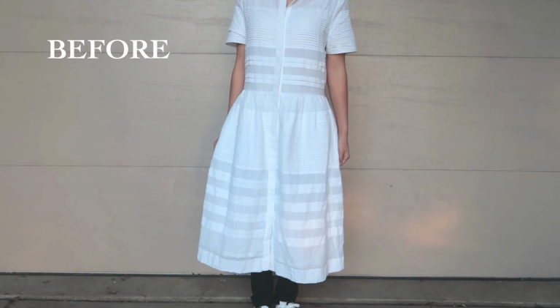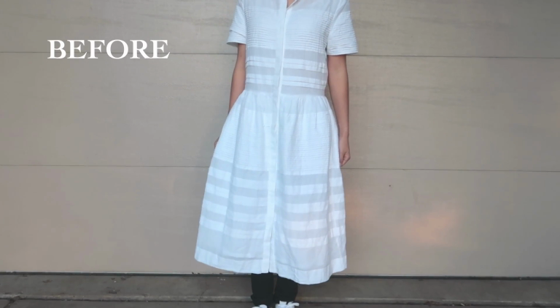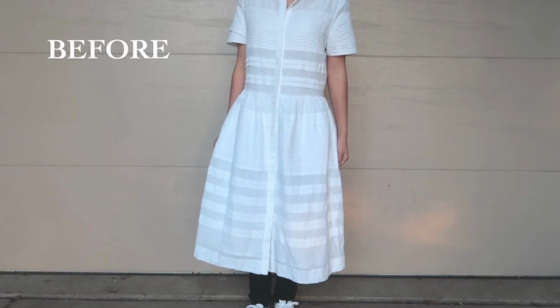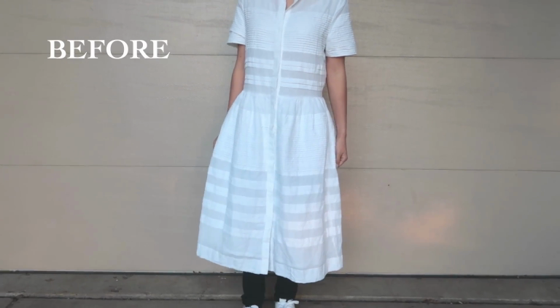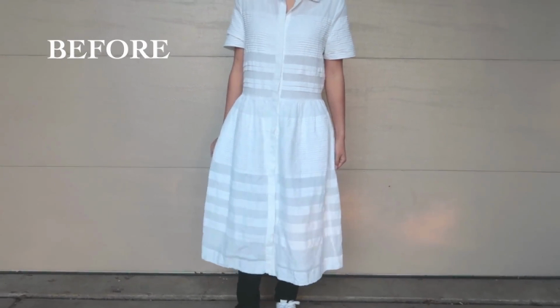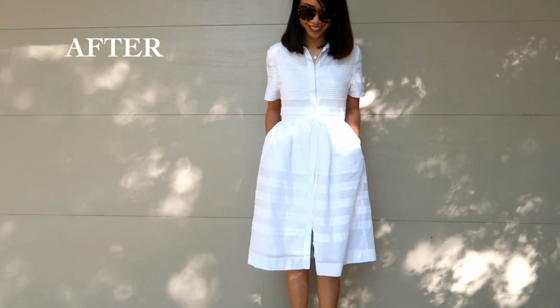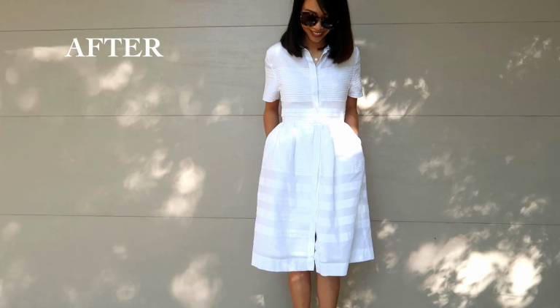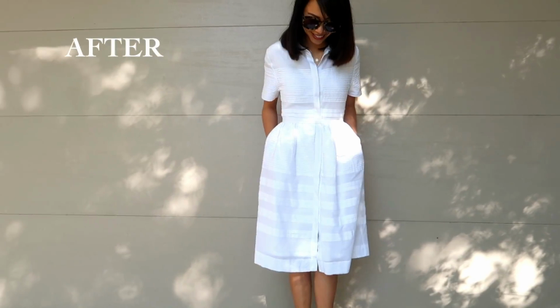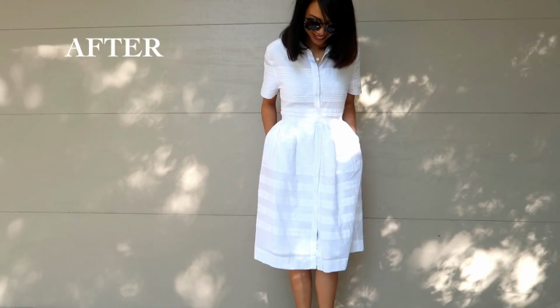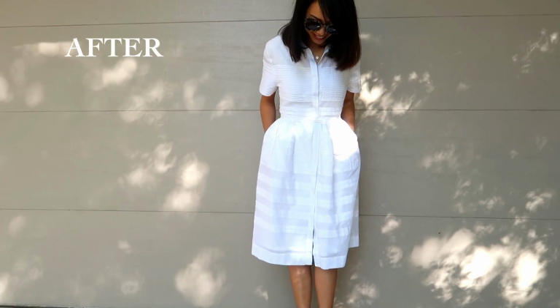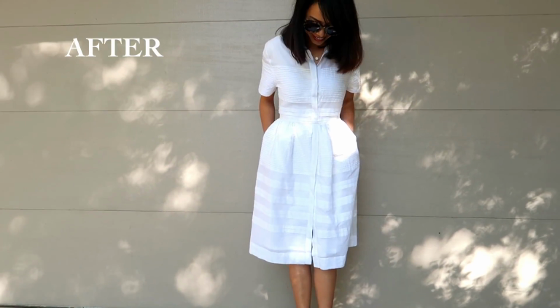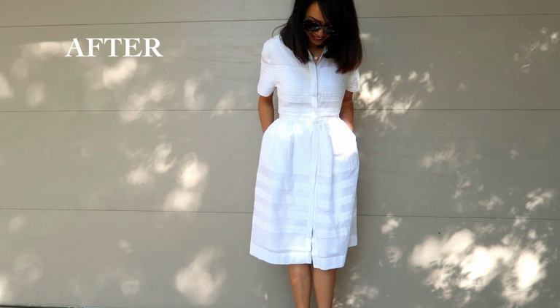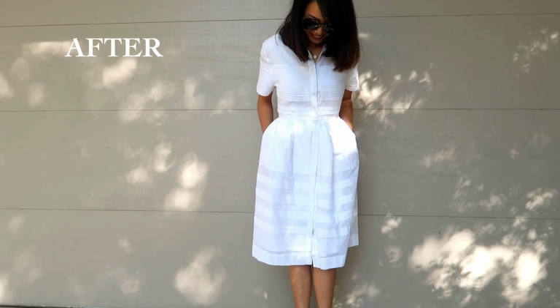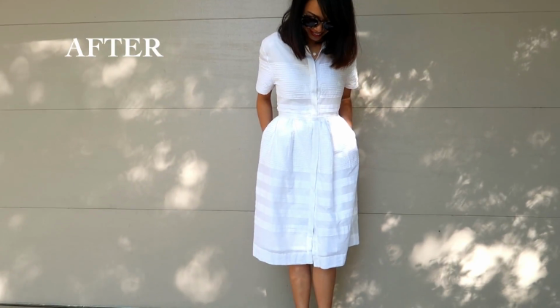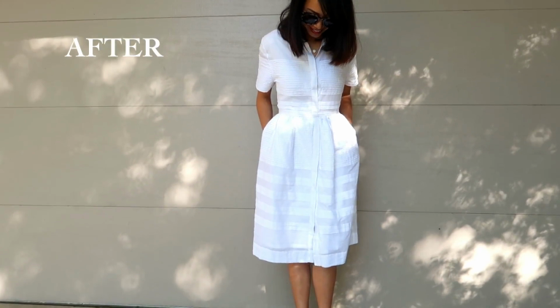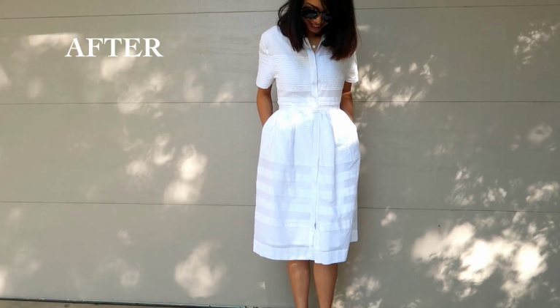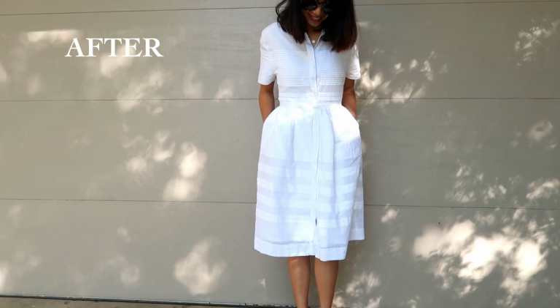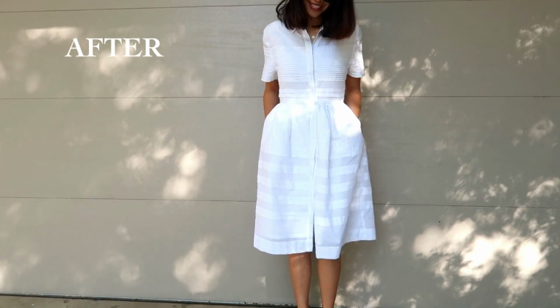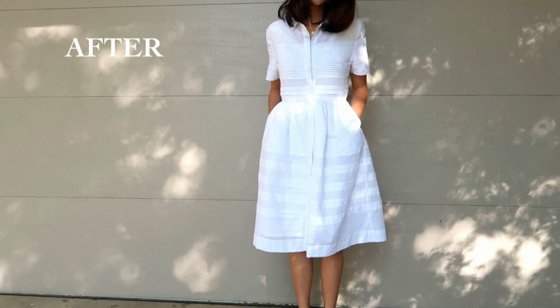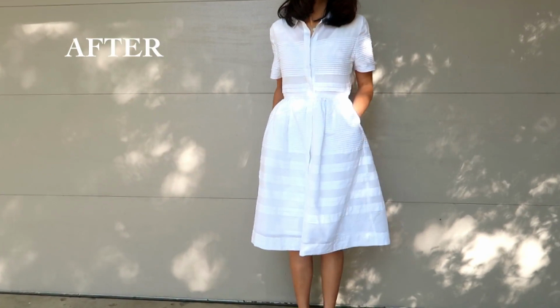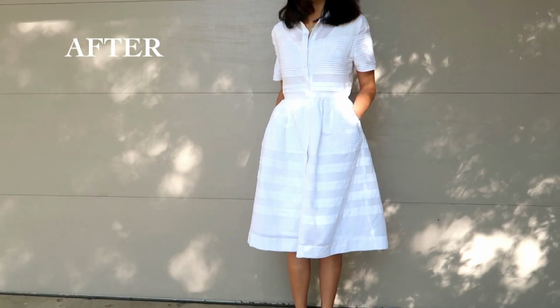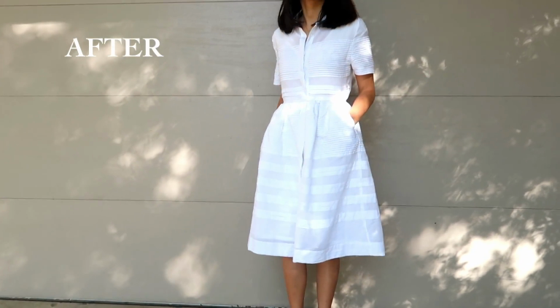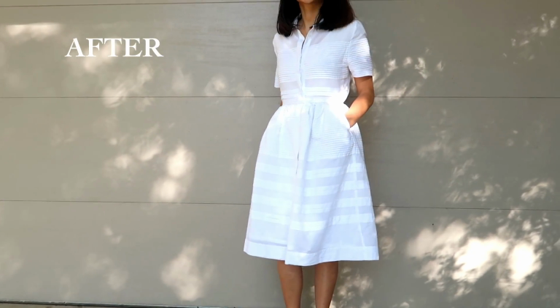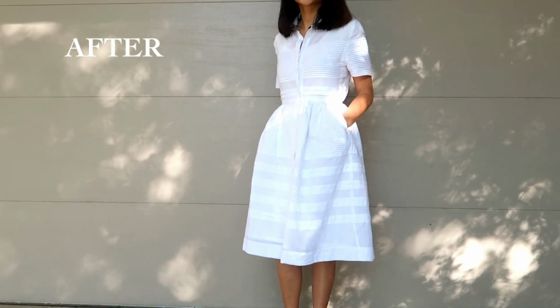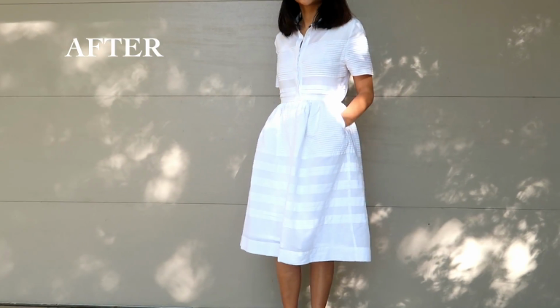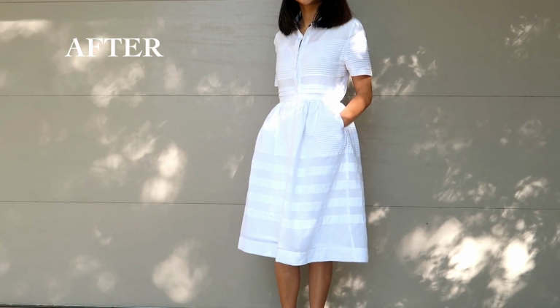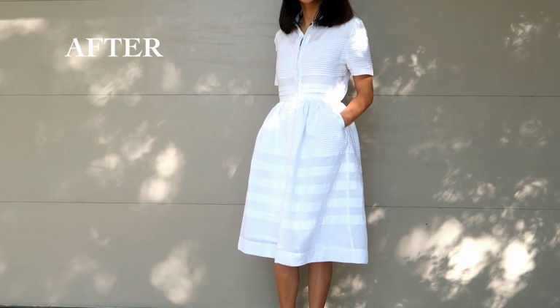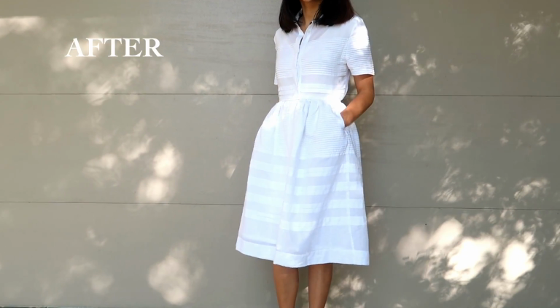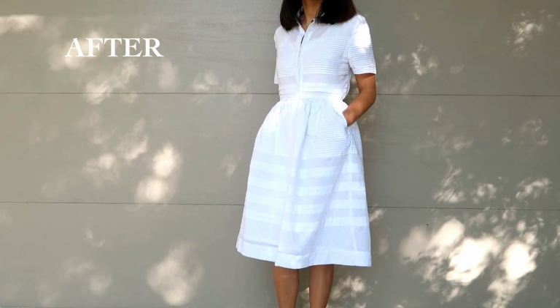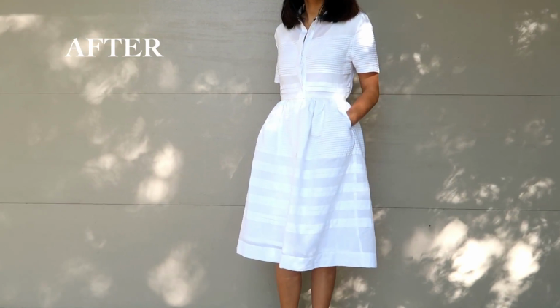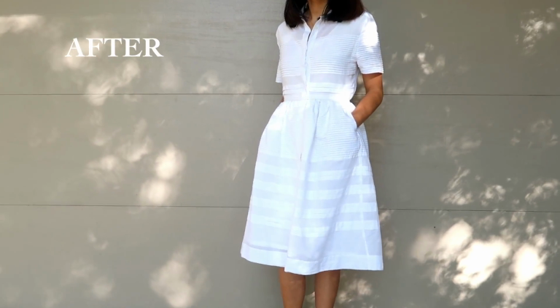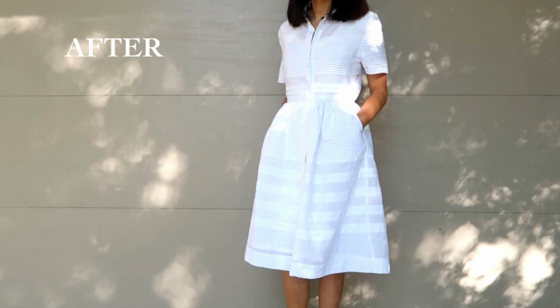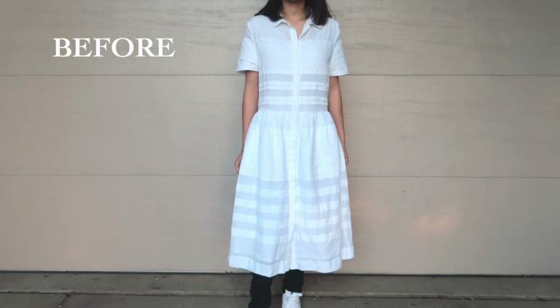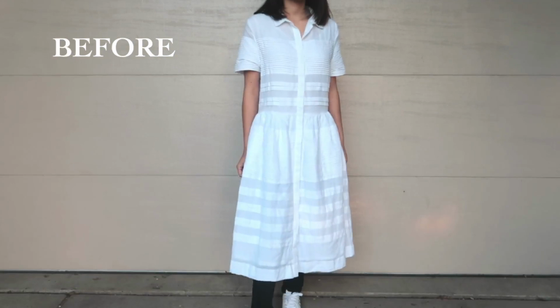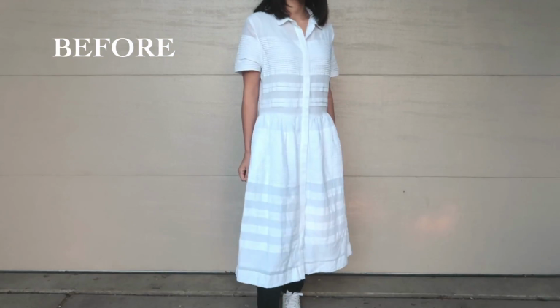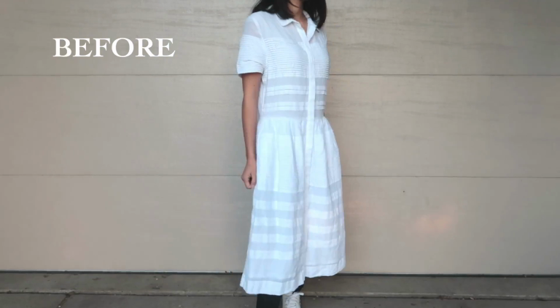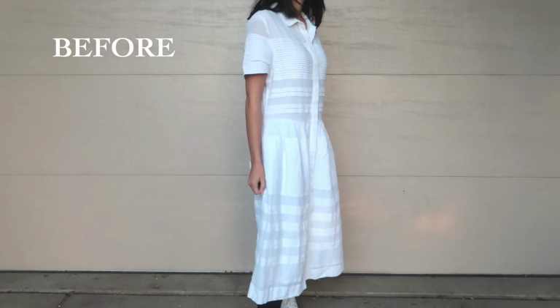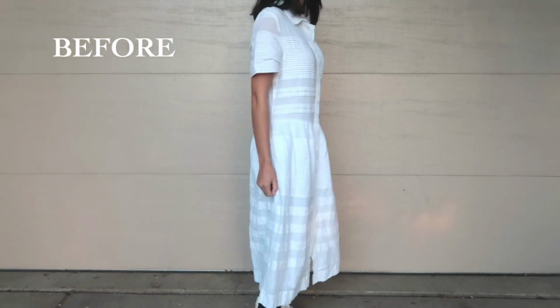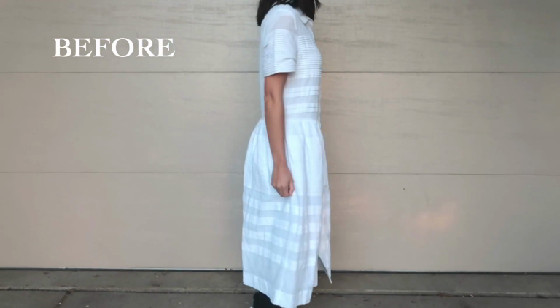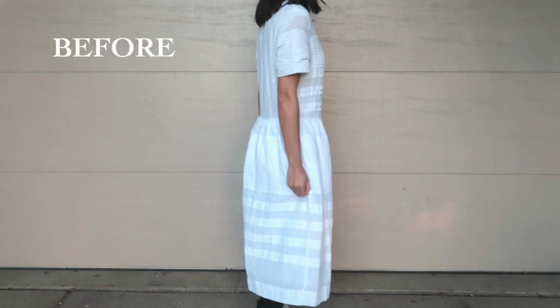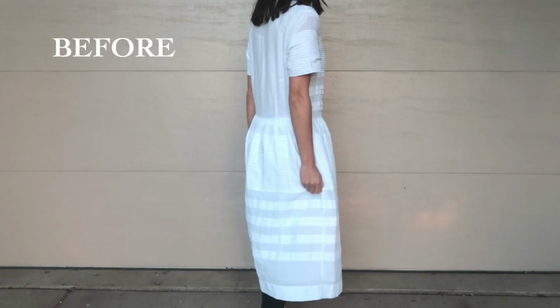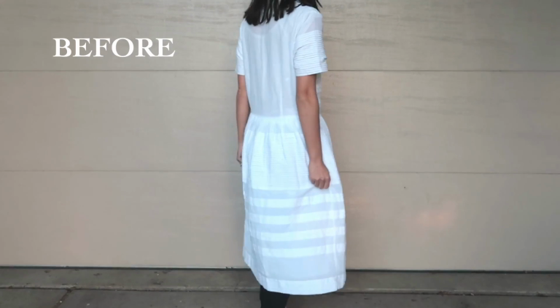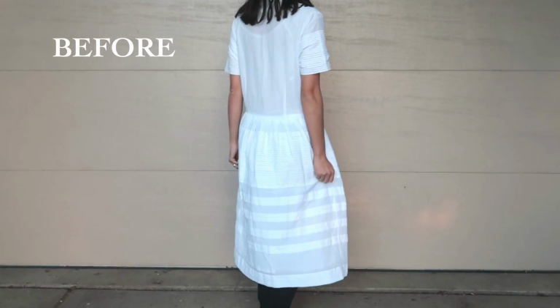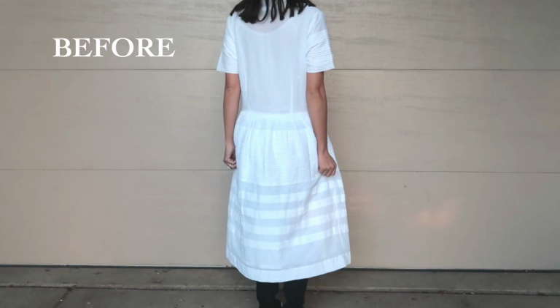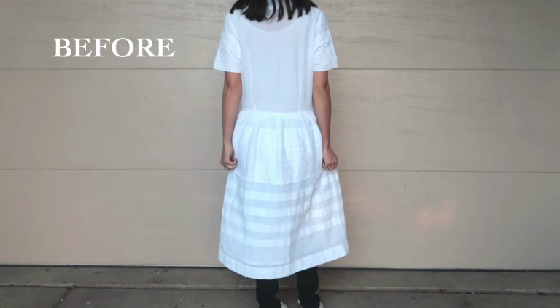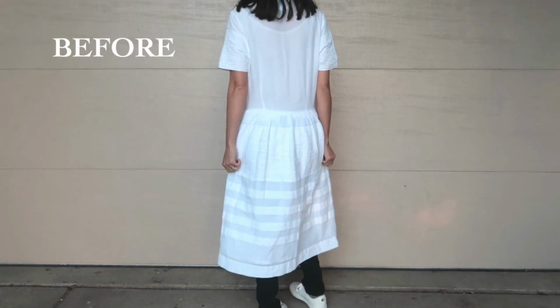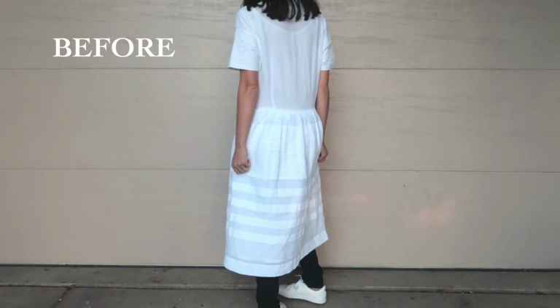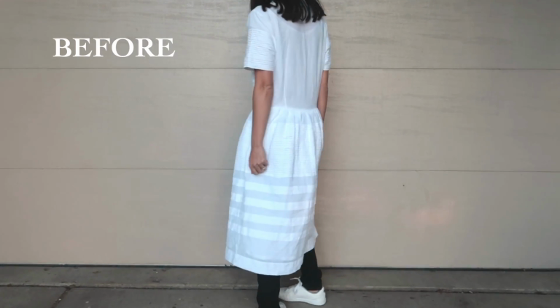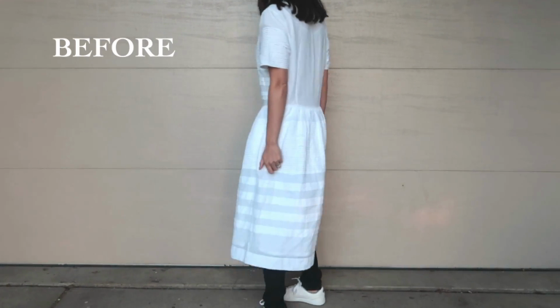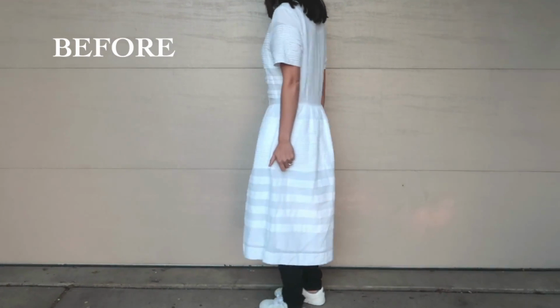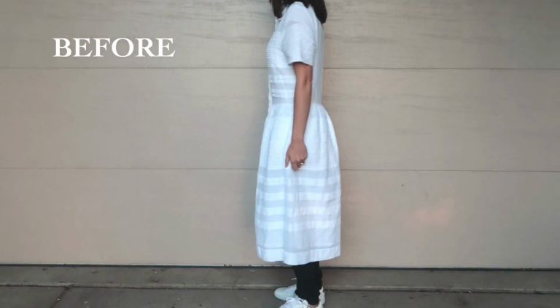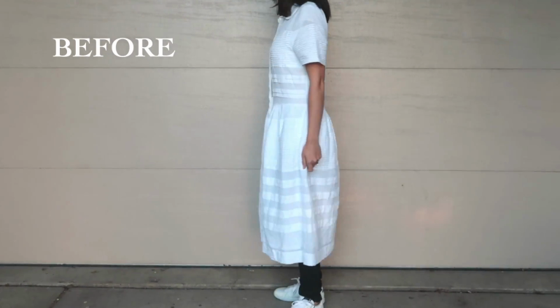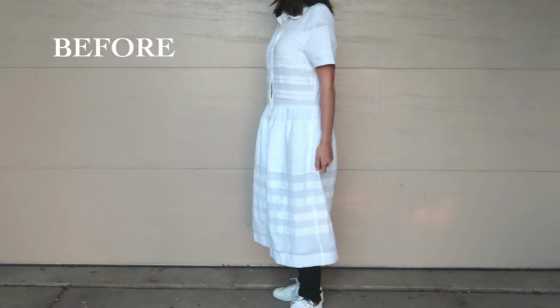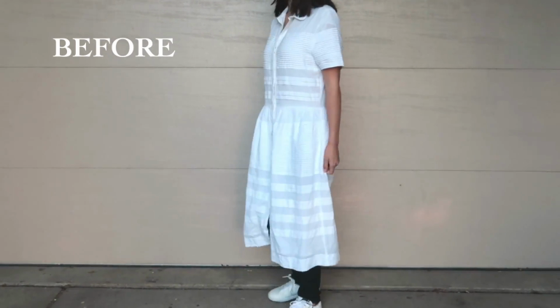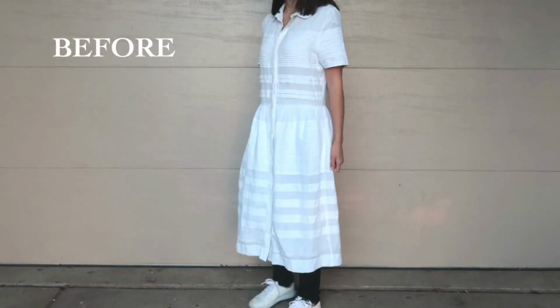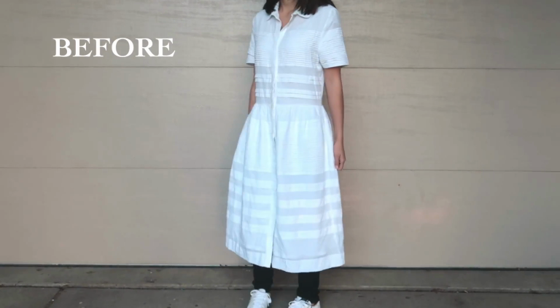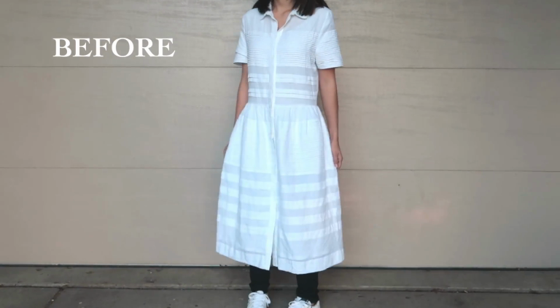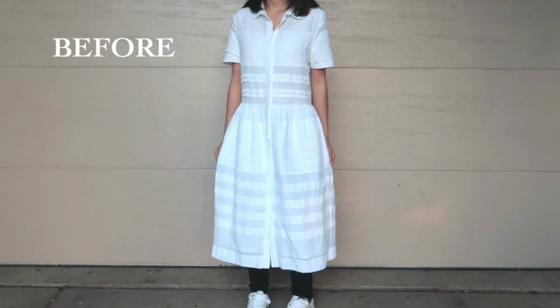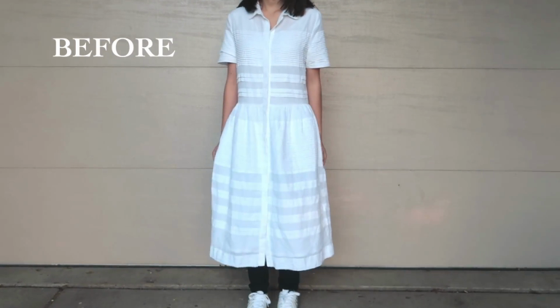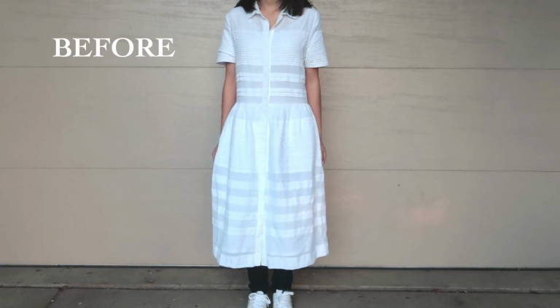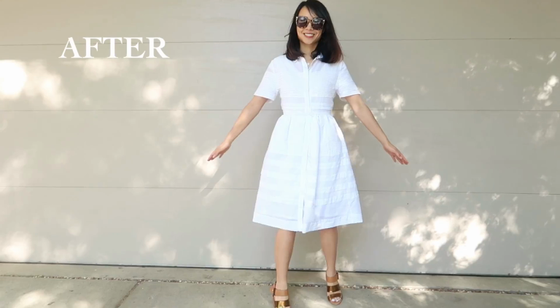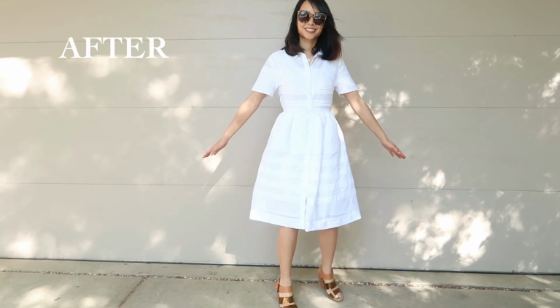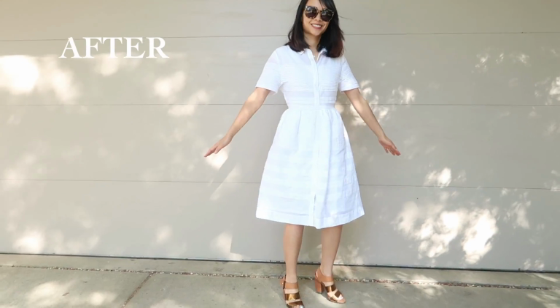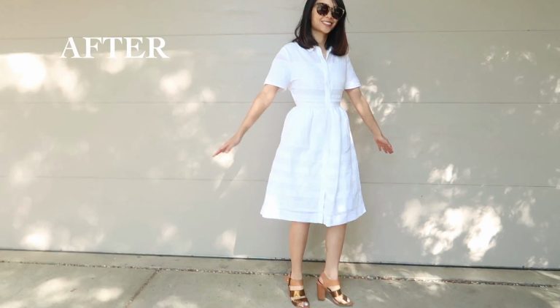Here's the before and the after. A simple alteration, but don't you think it makes it much more figure flattering?